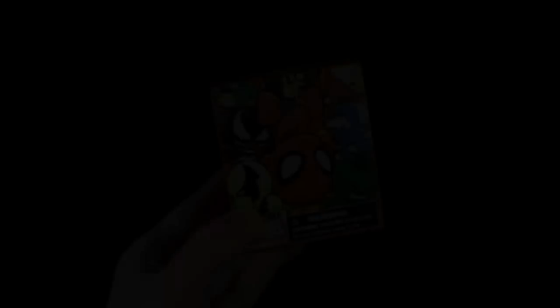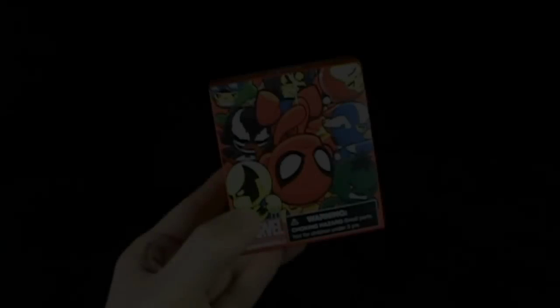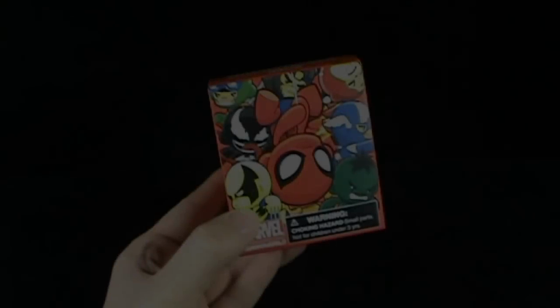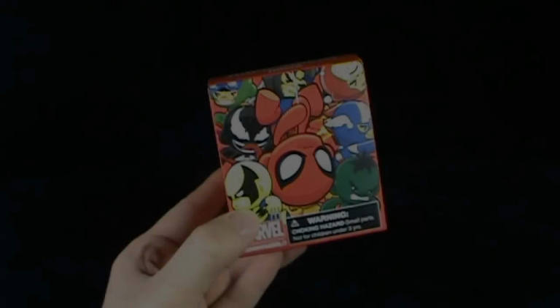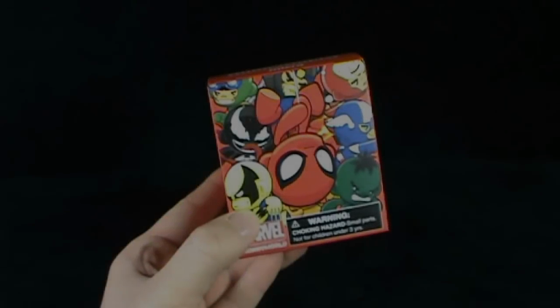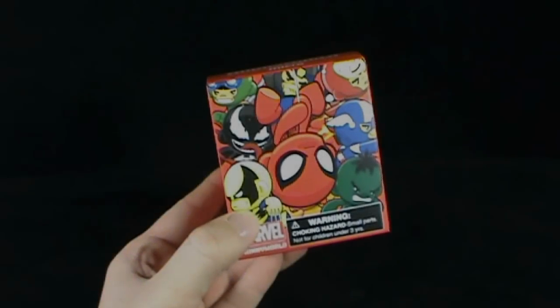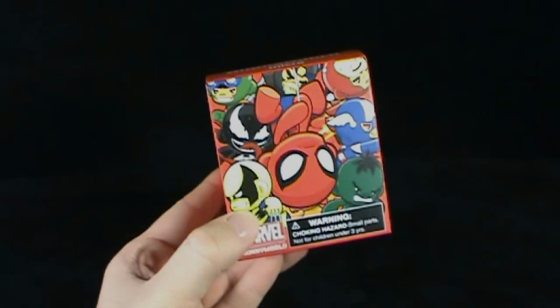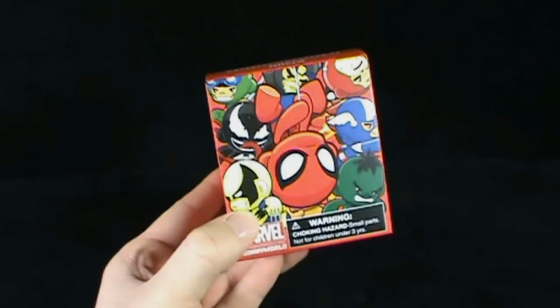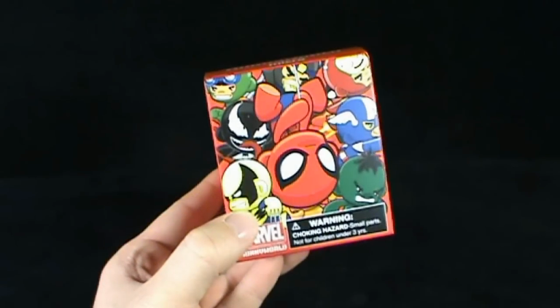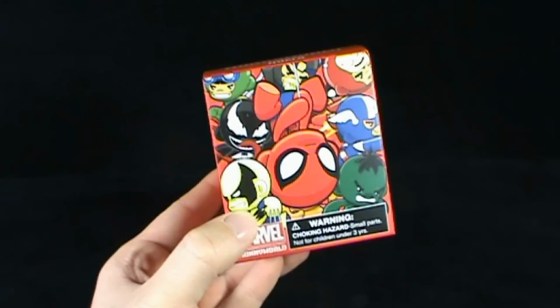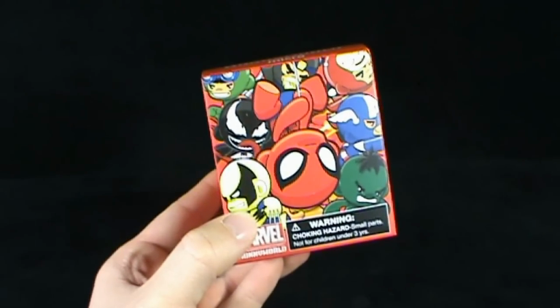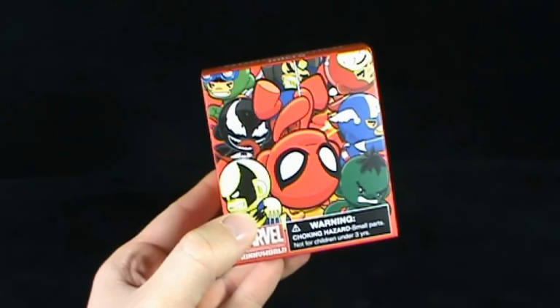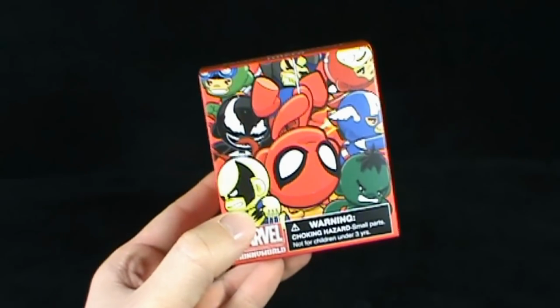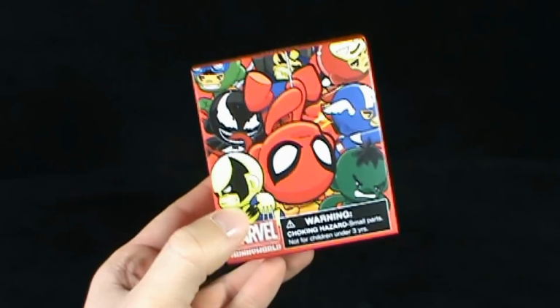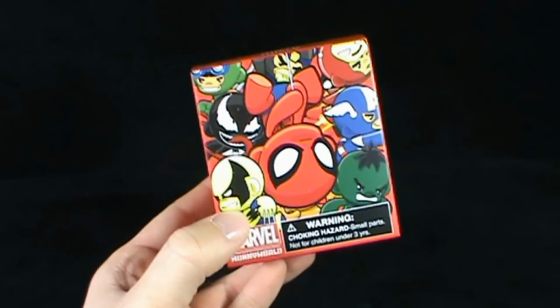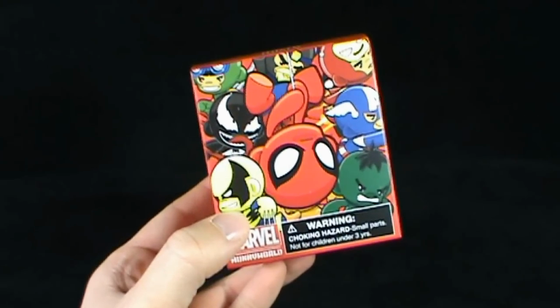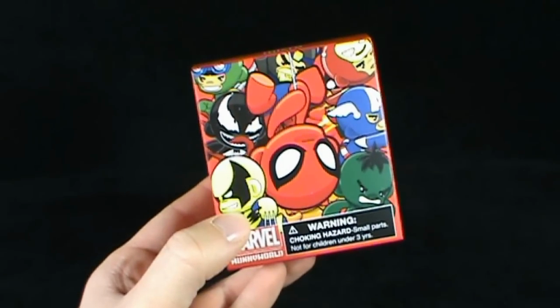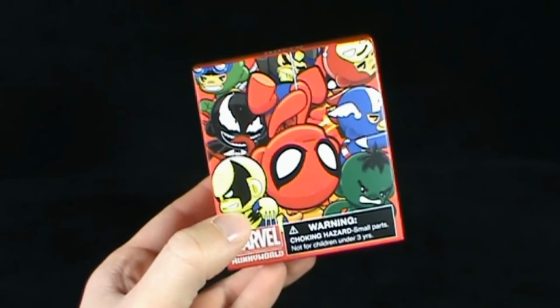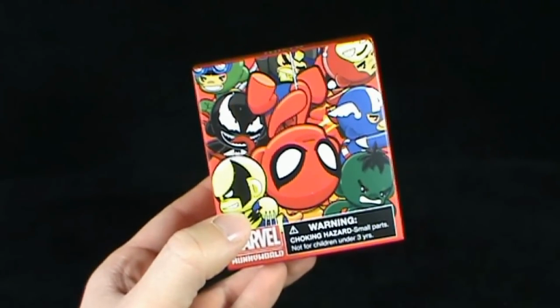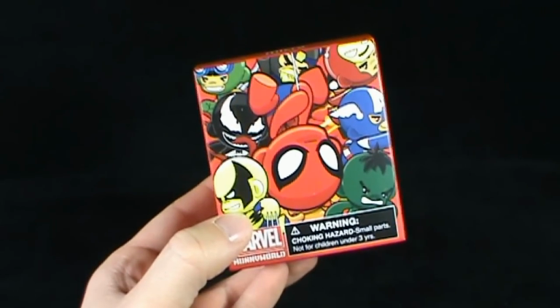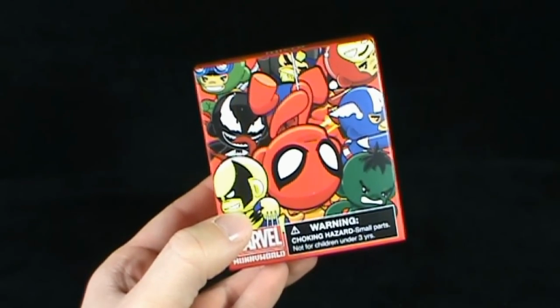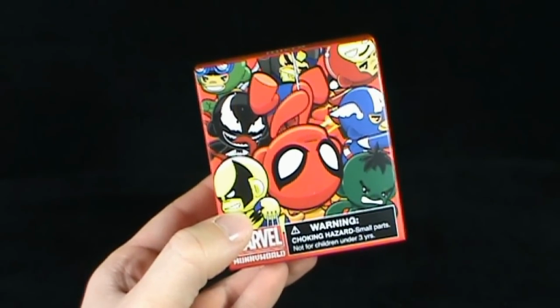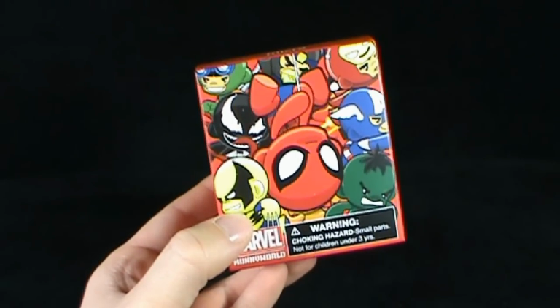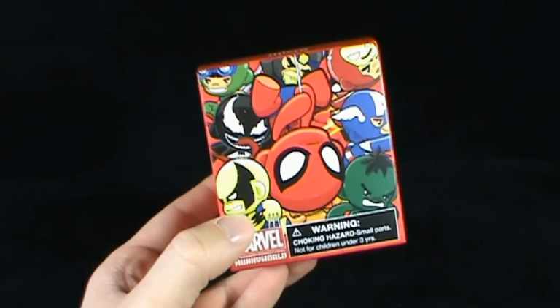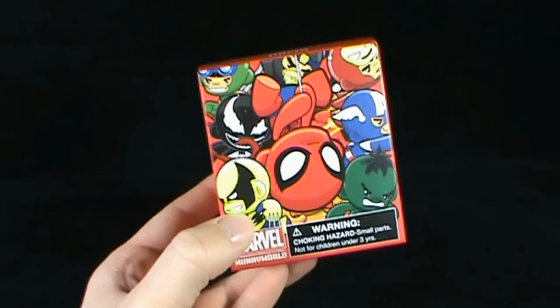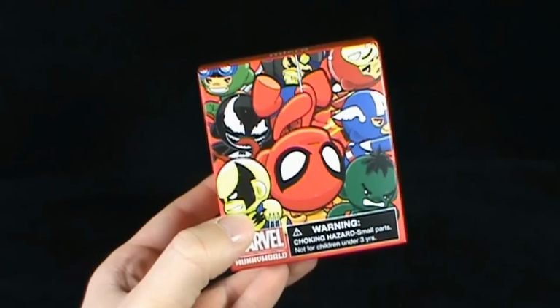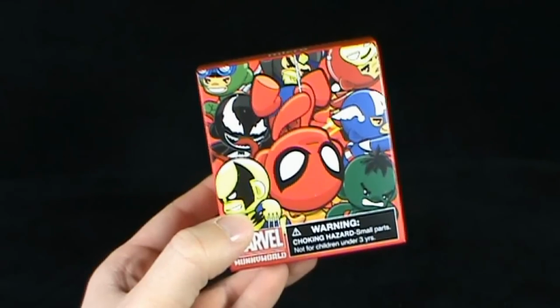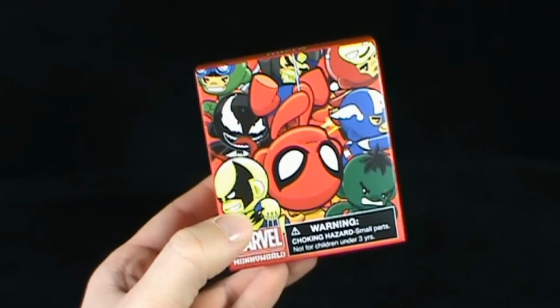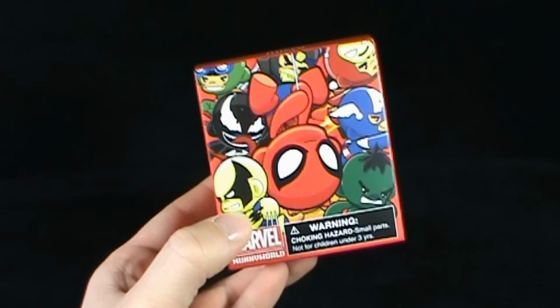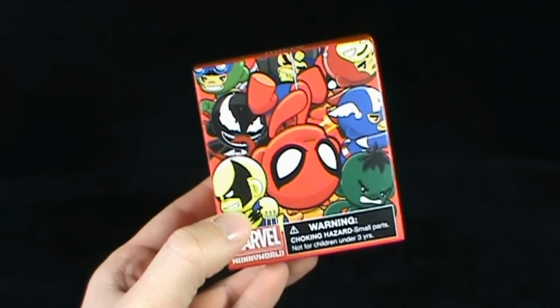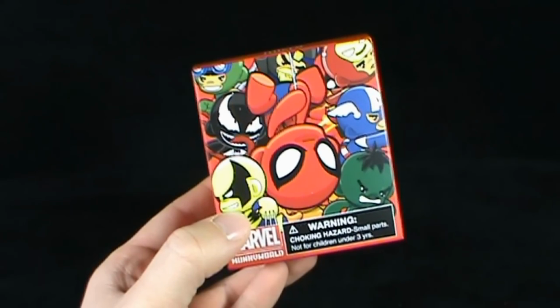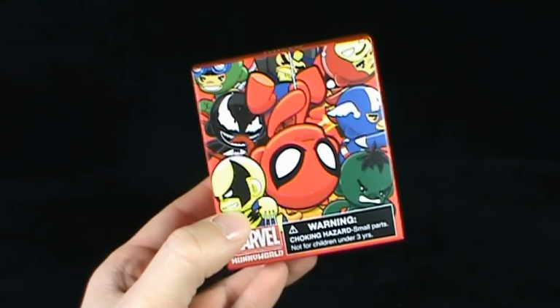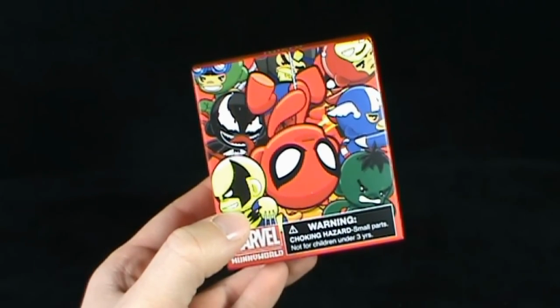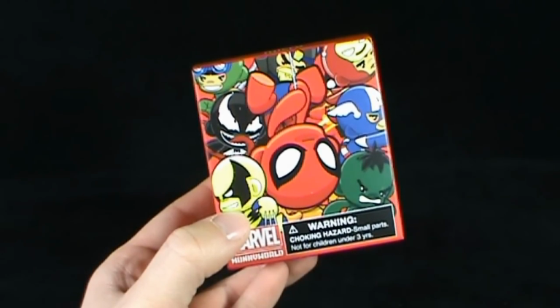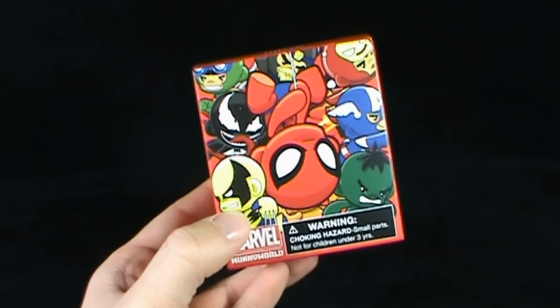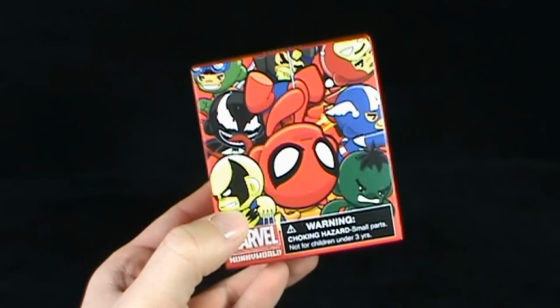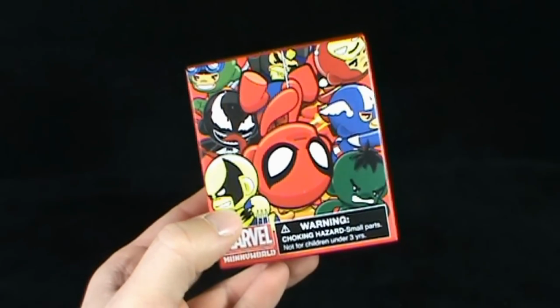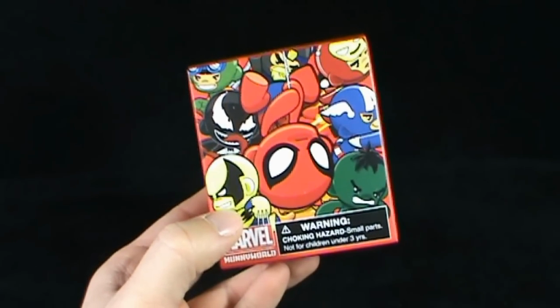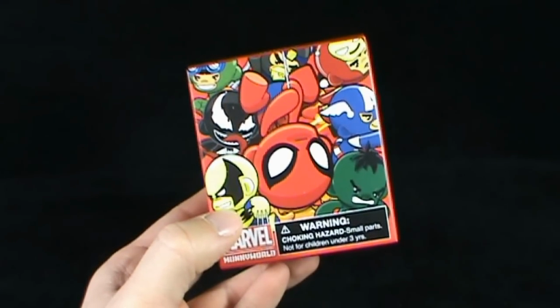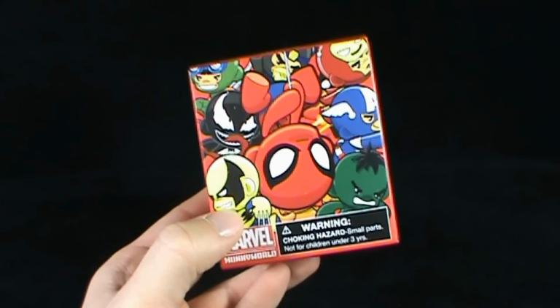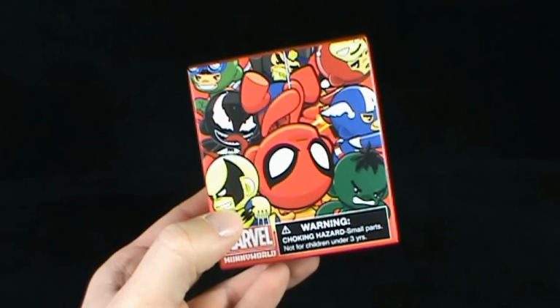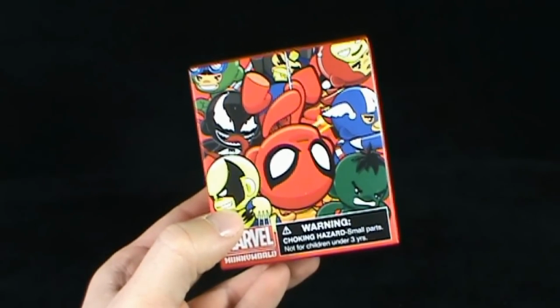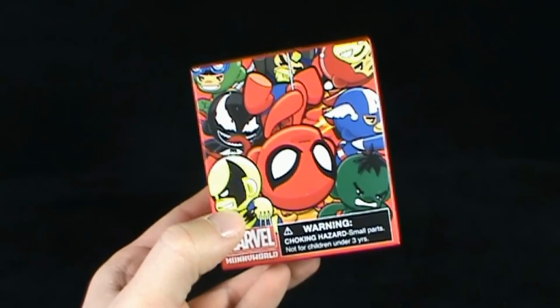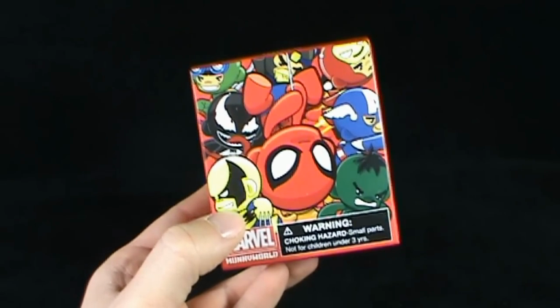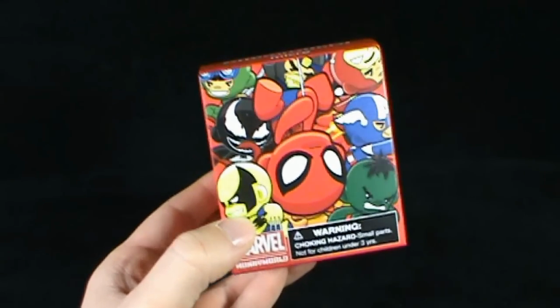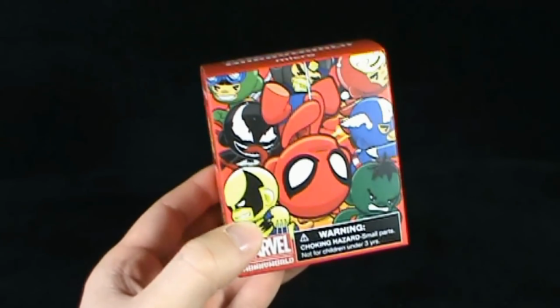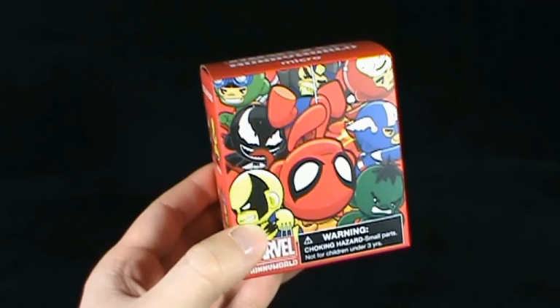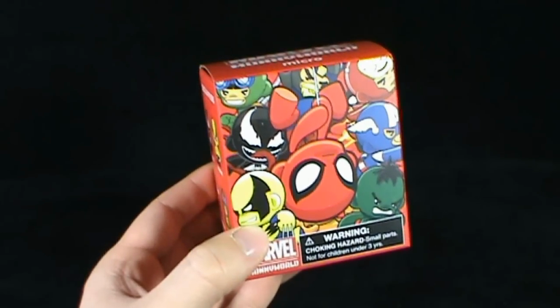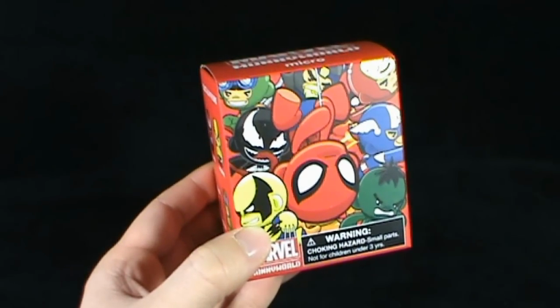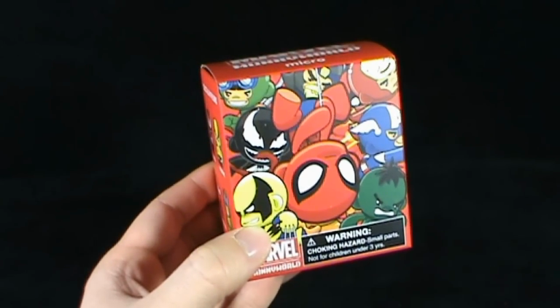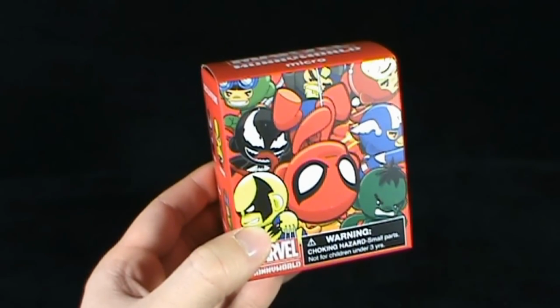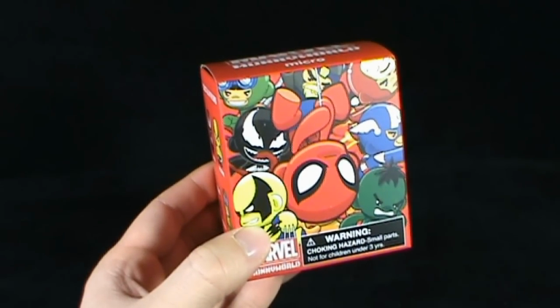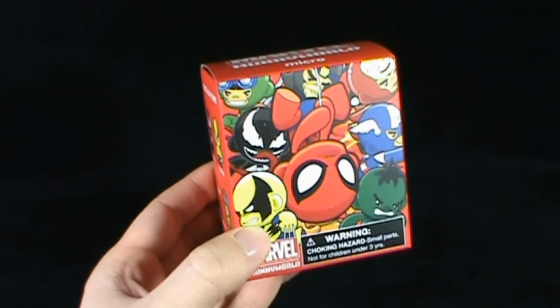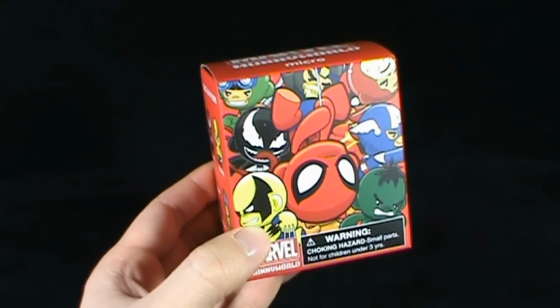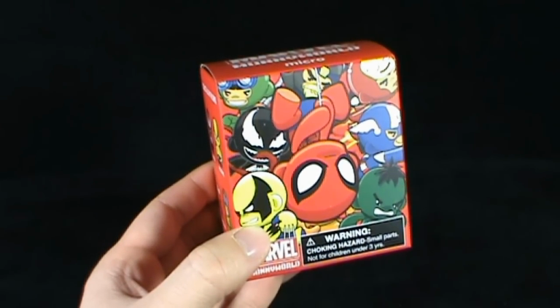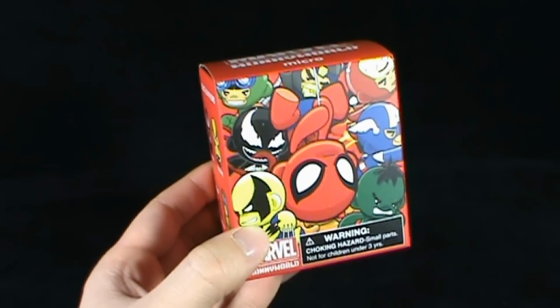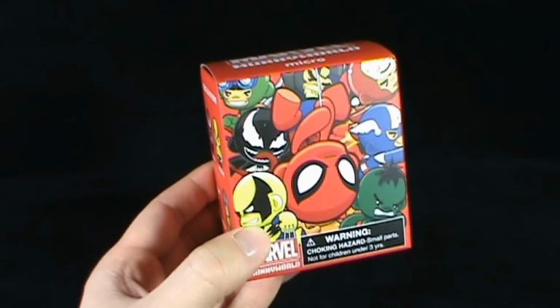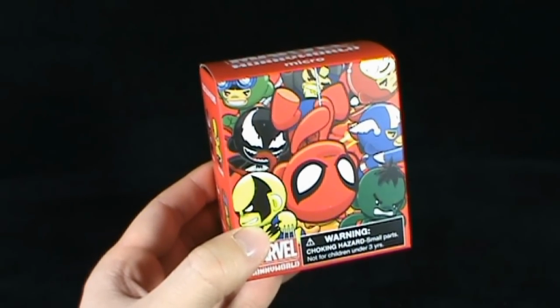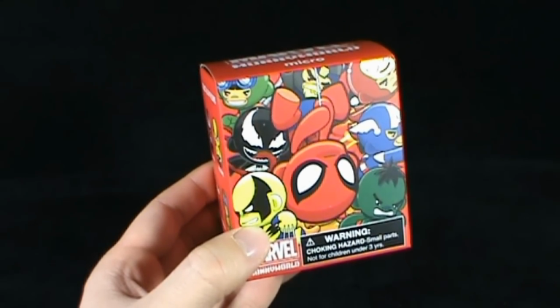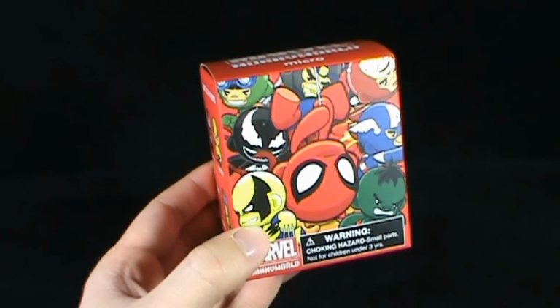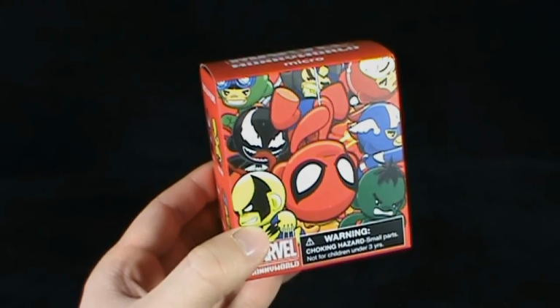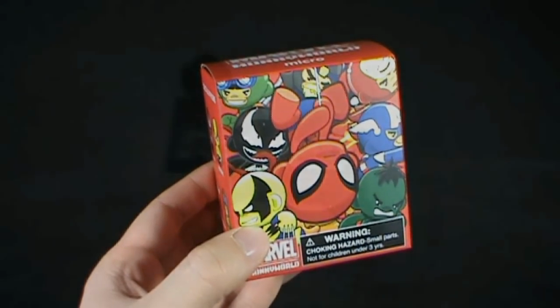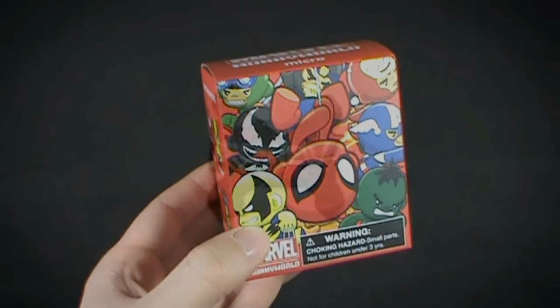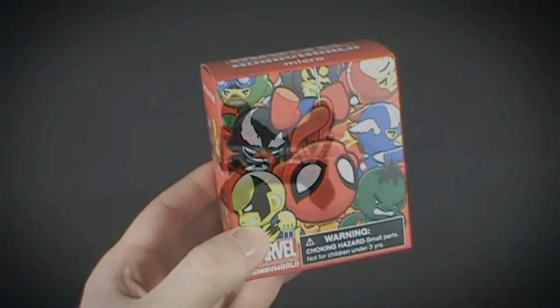Today's collectible spot - we are having a look at the Kidrobot Marvel MUNNY World collectible figures.